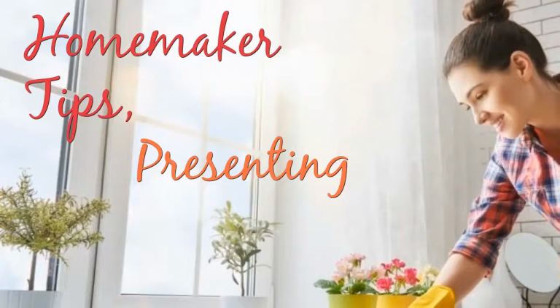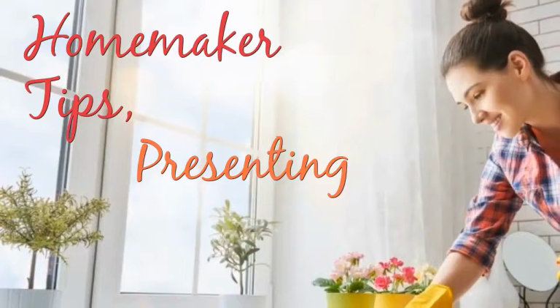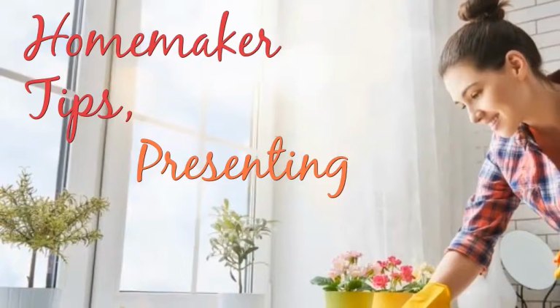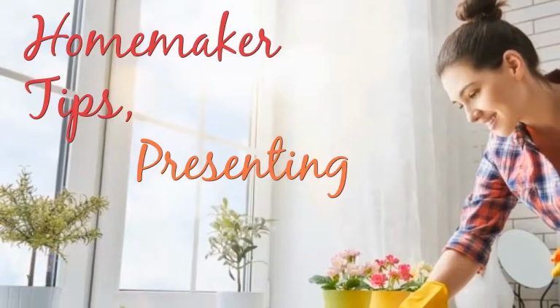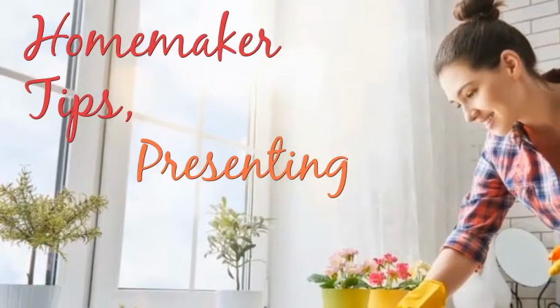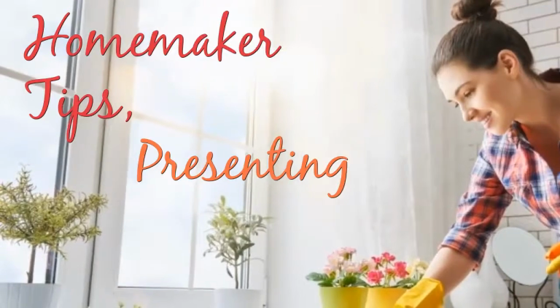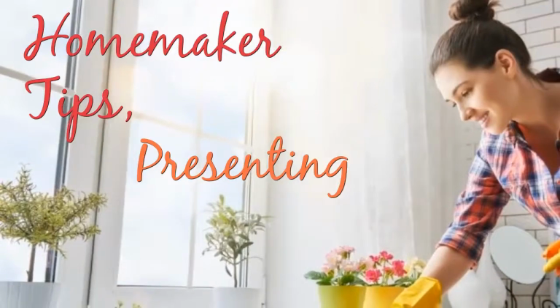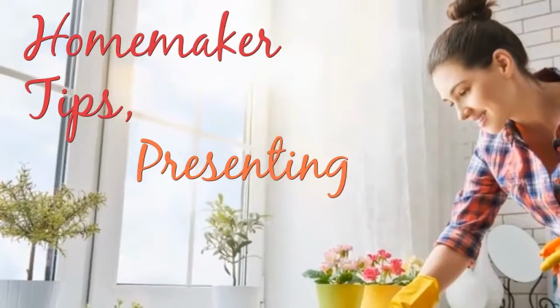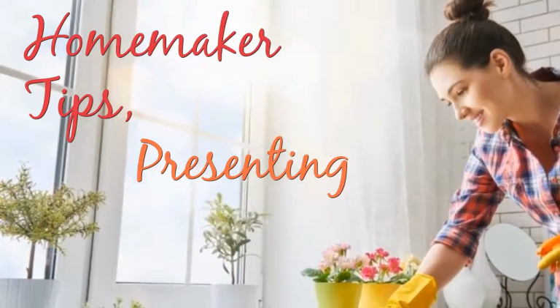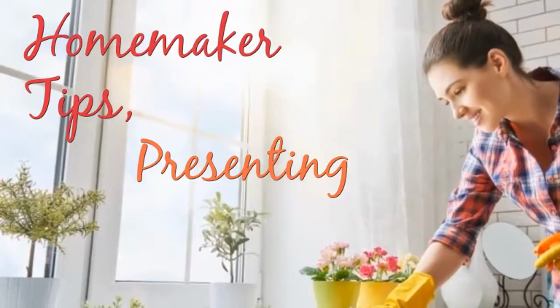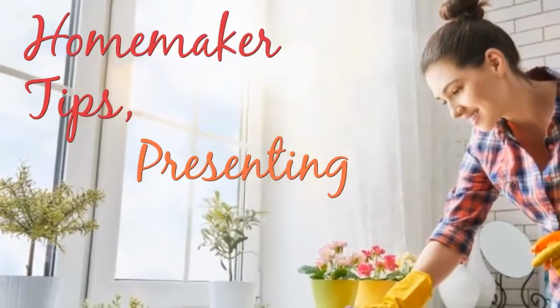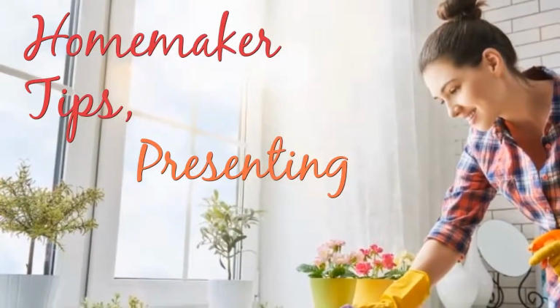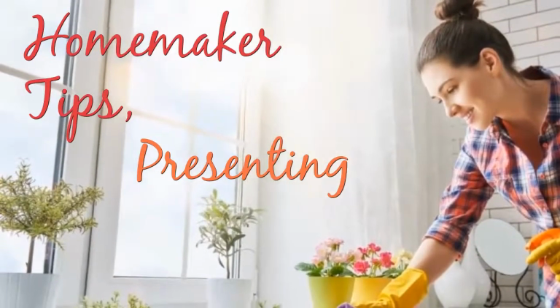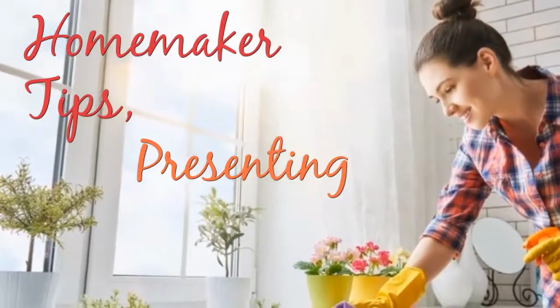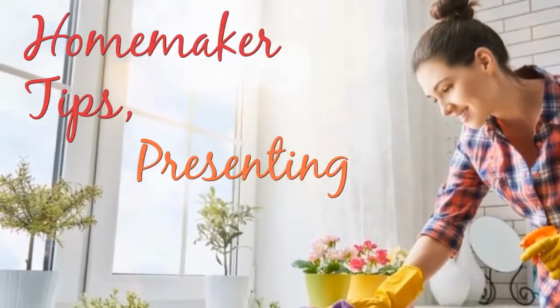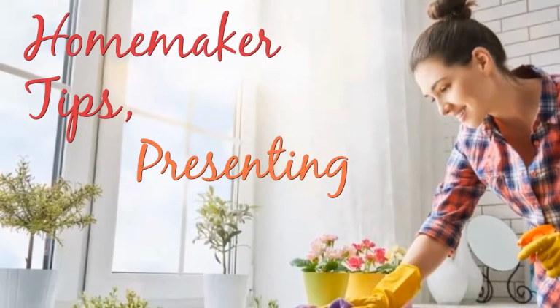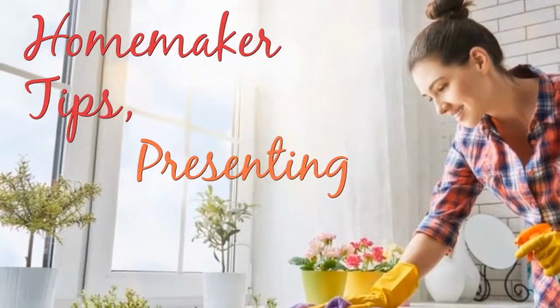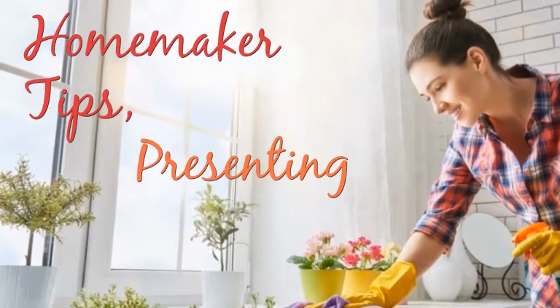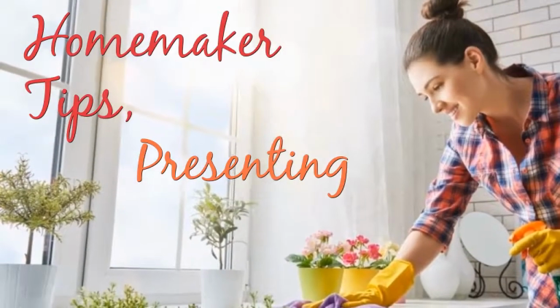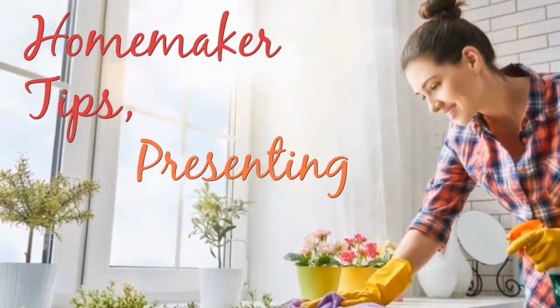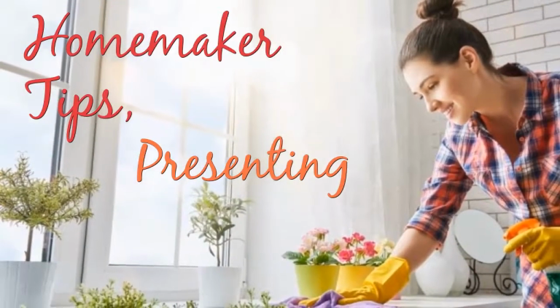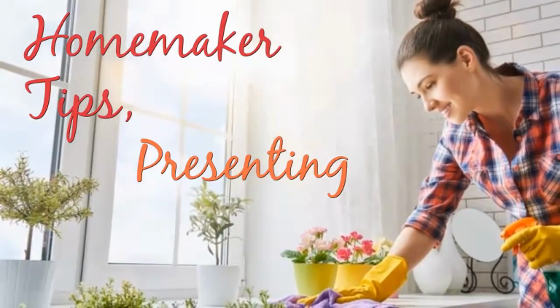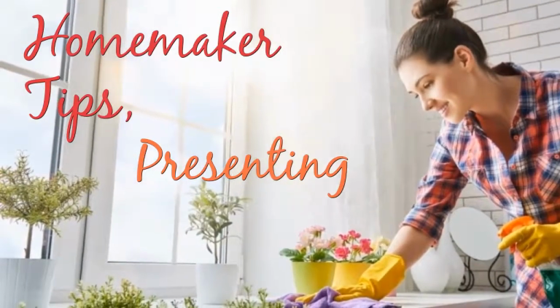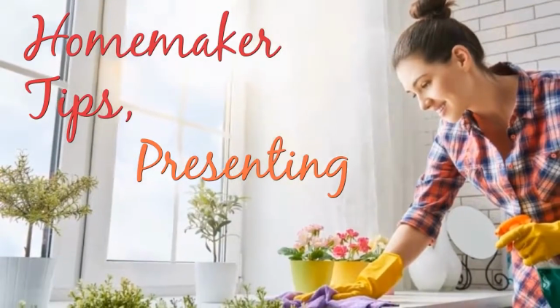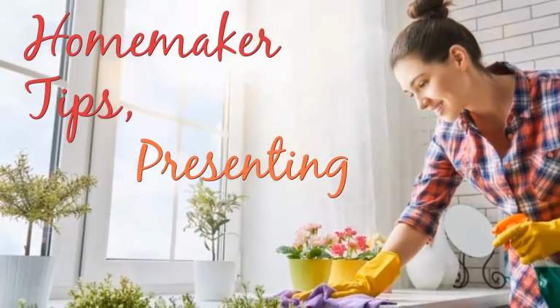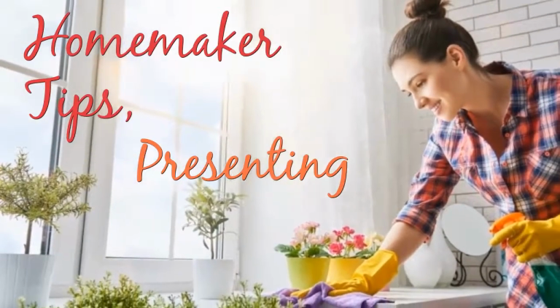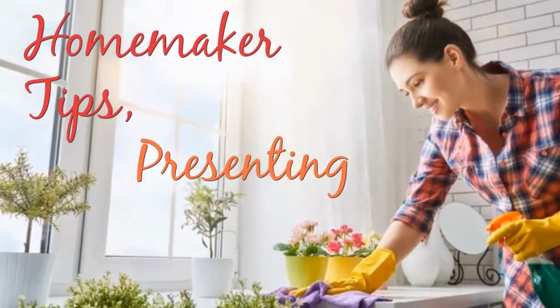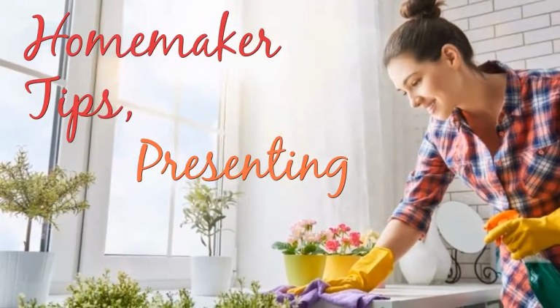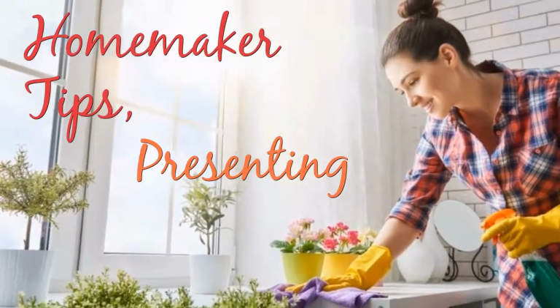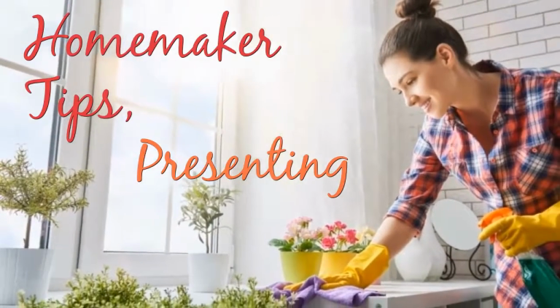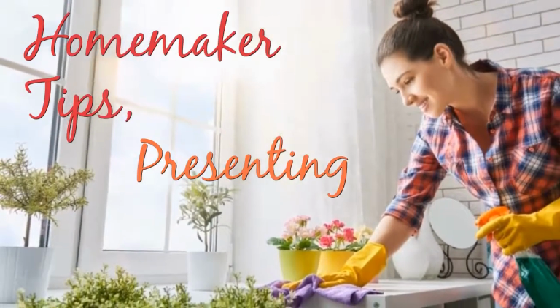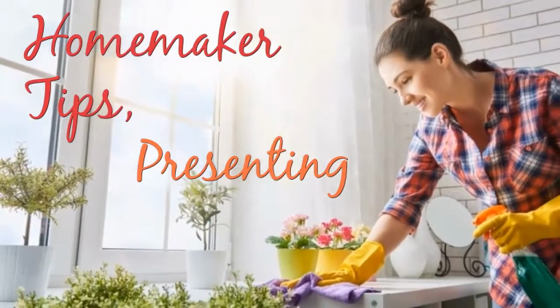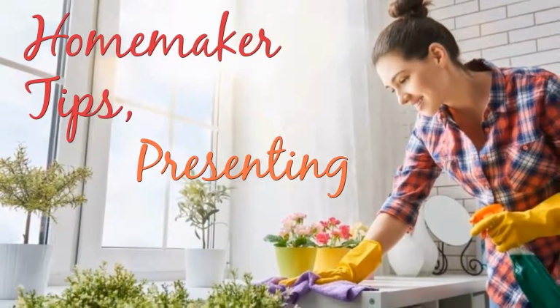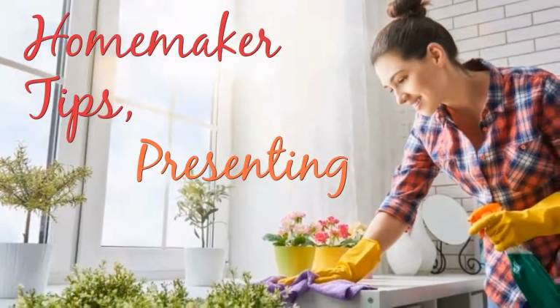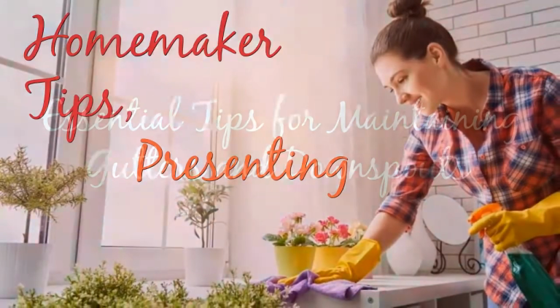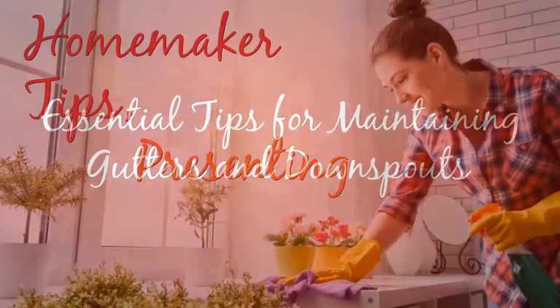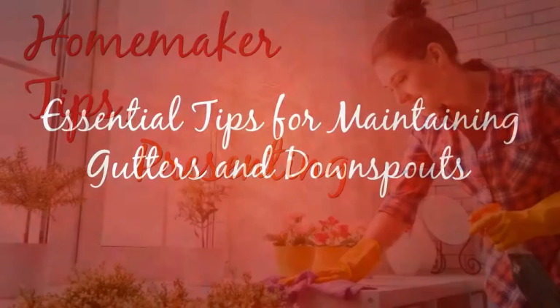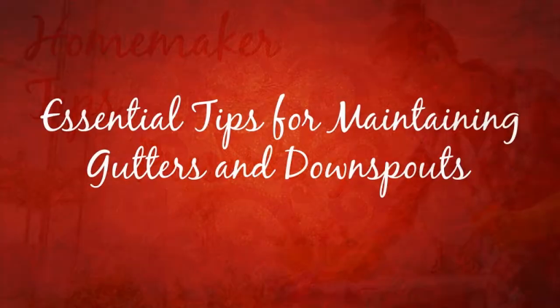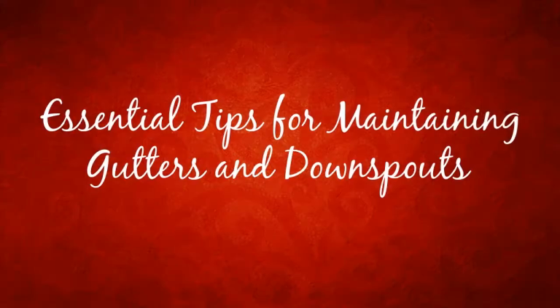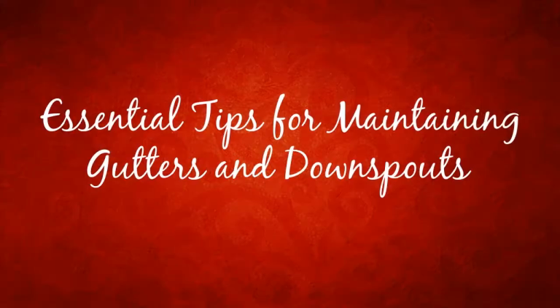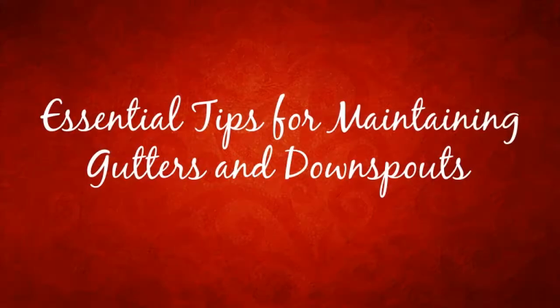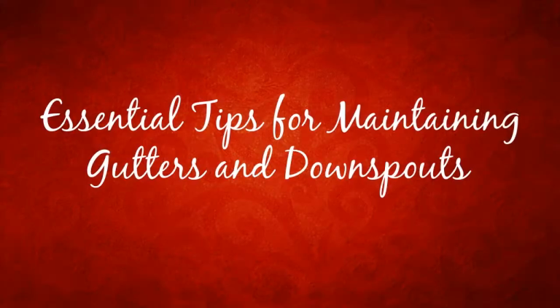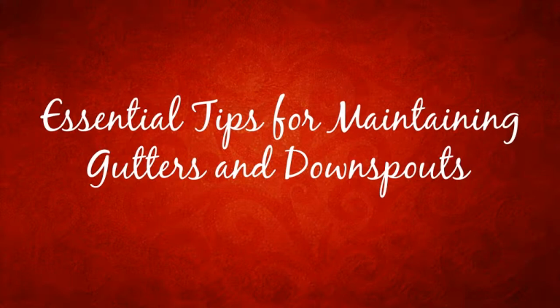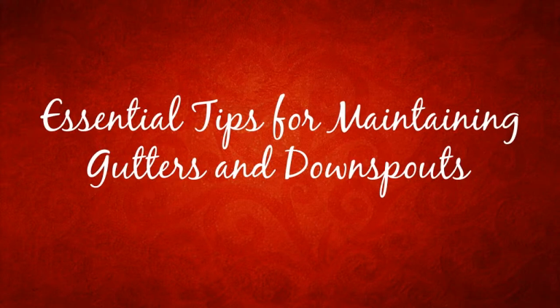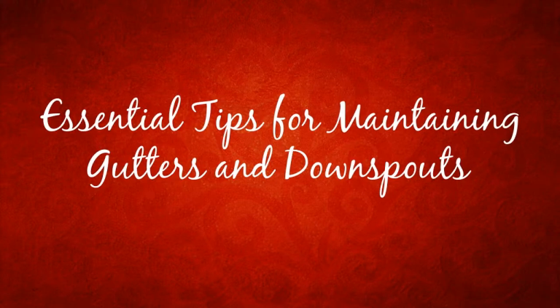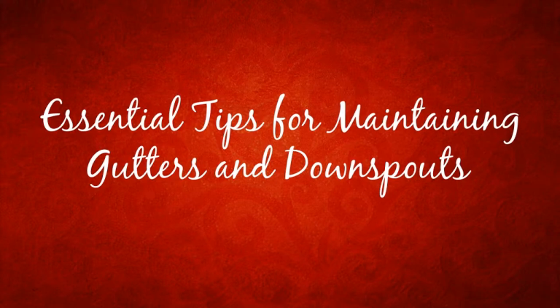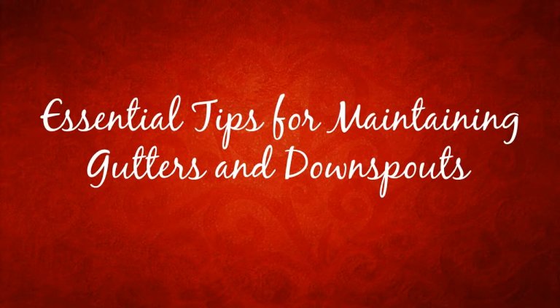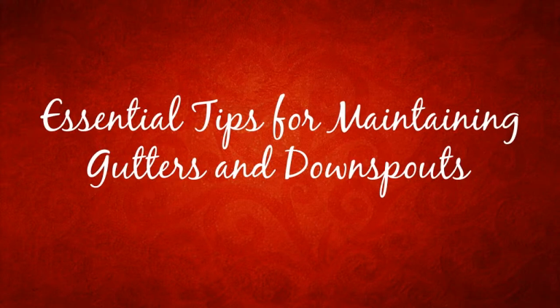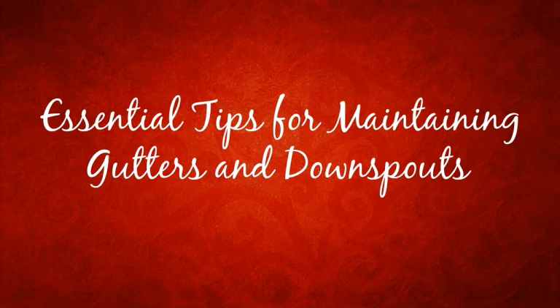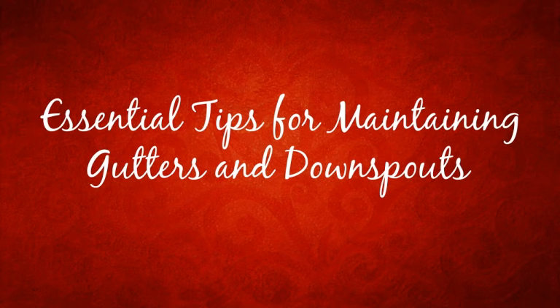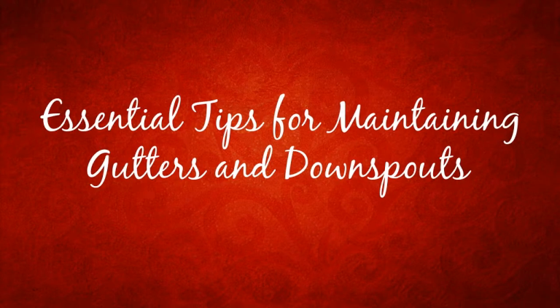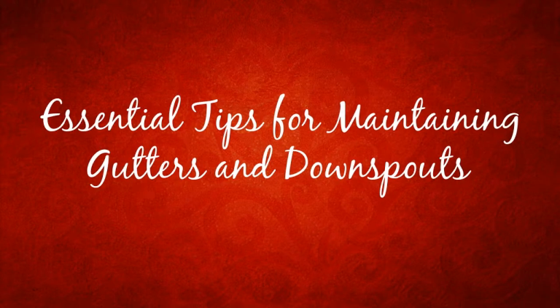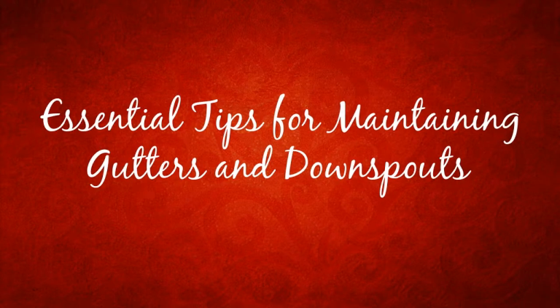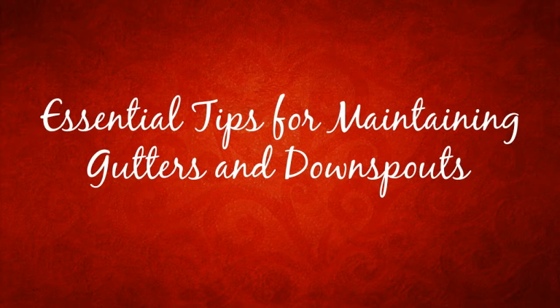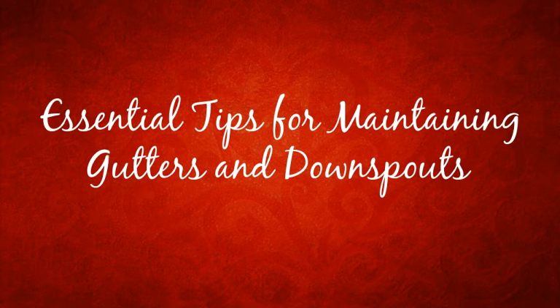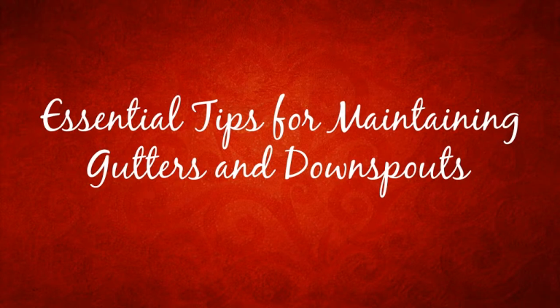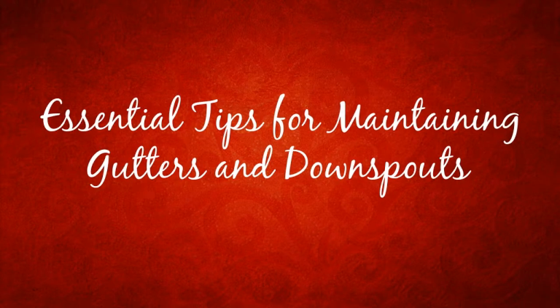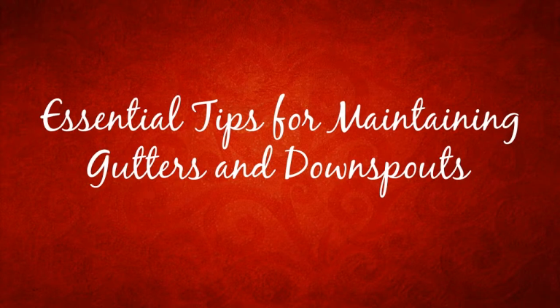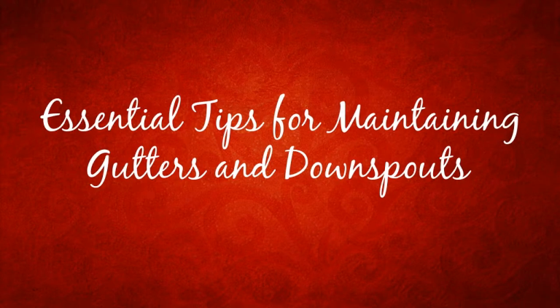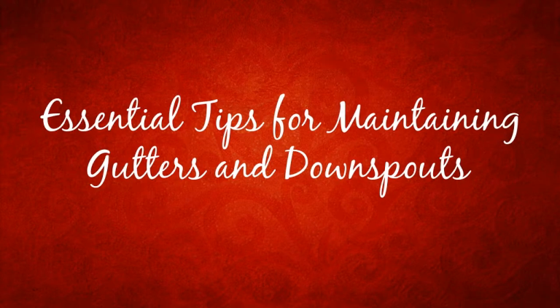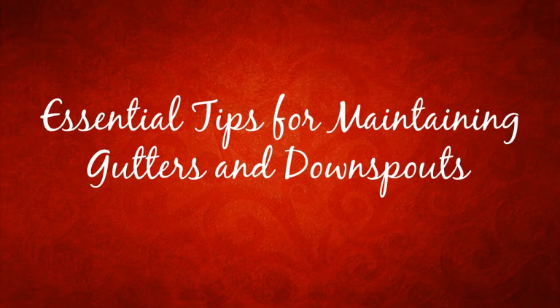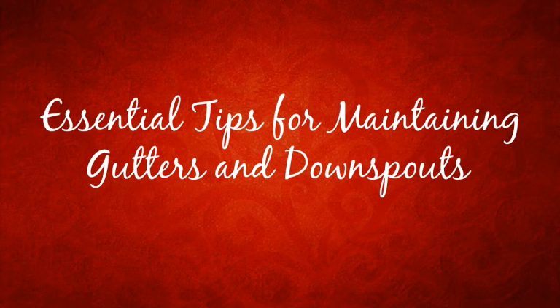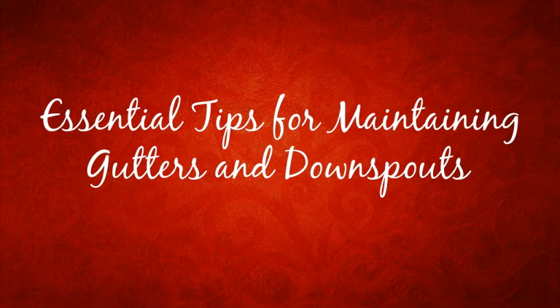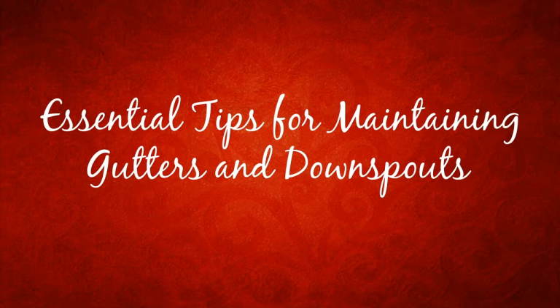Homemaker Tips, presenting: Essential Tips for Maintaining Gutters and Downspouts.